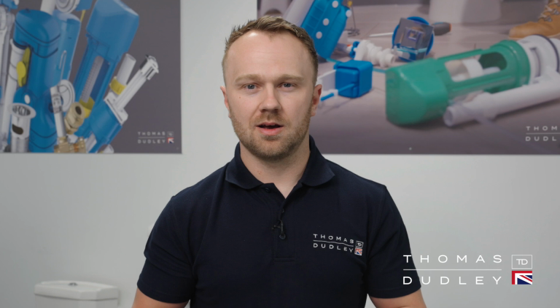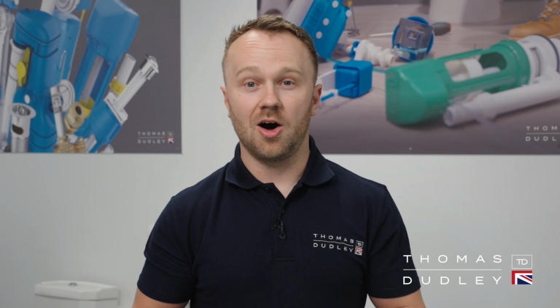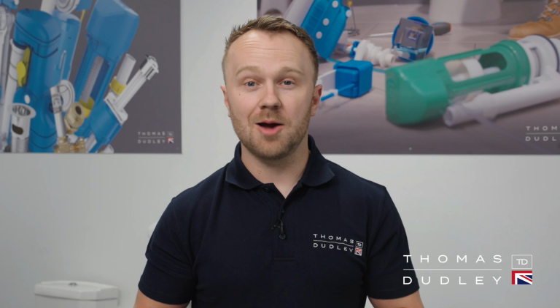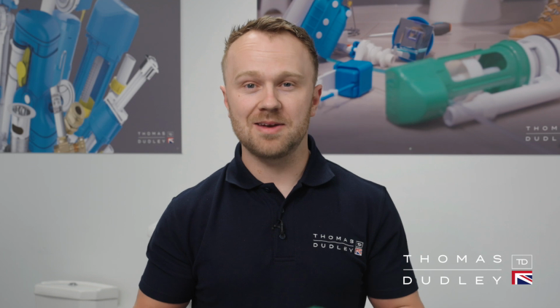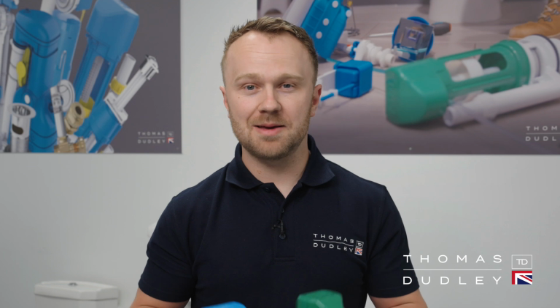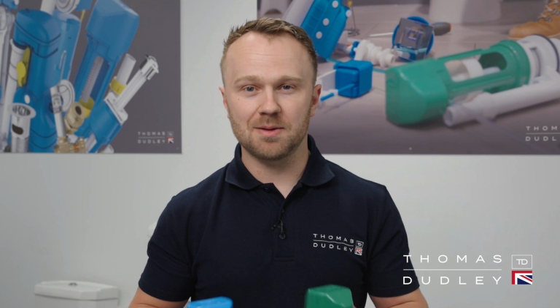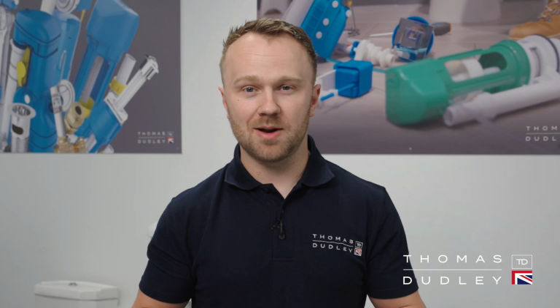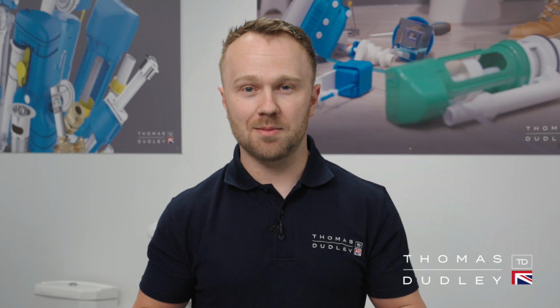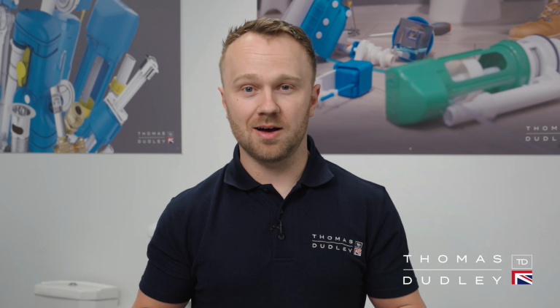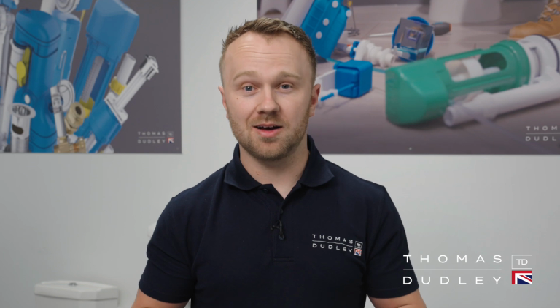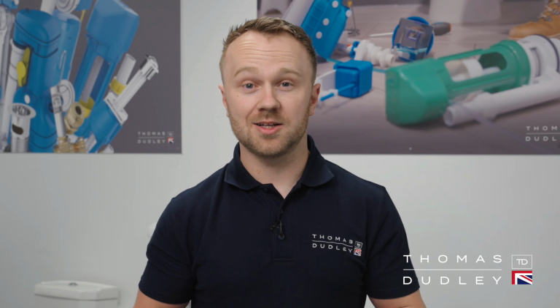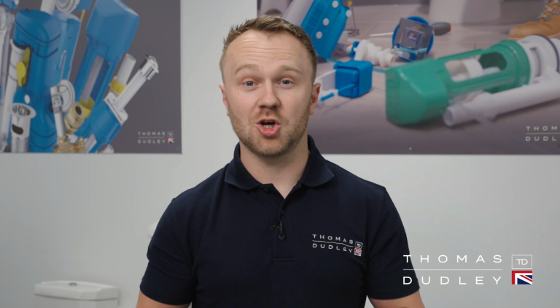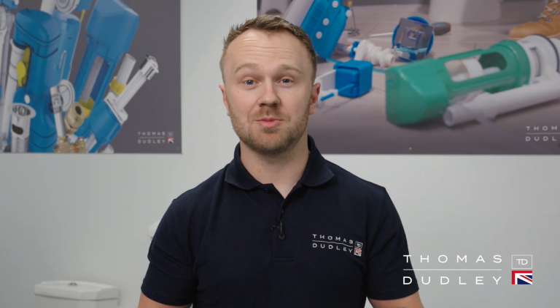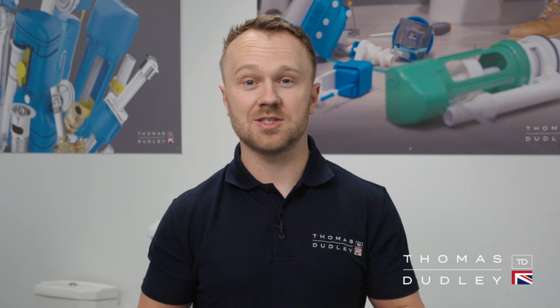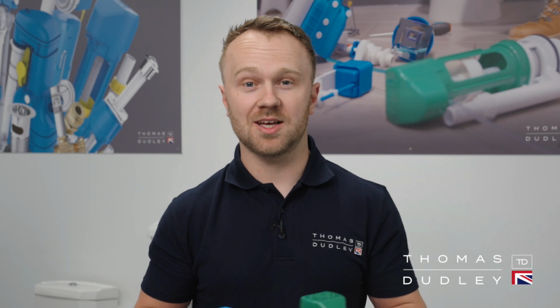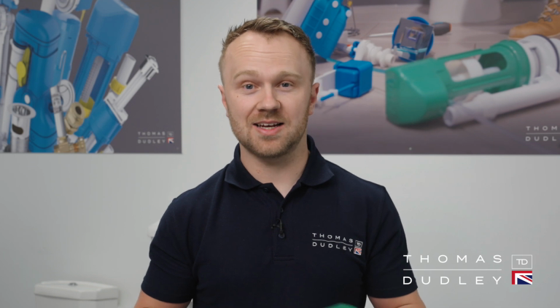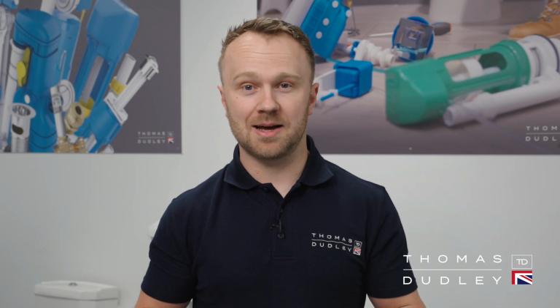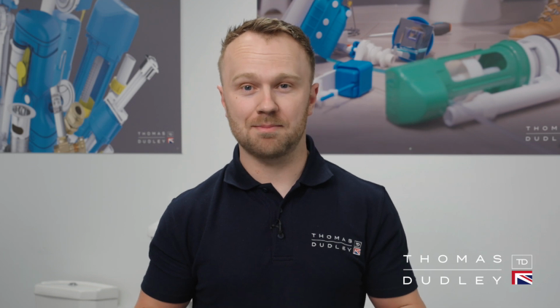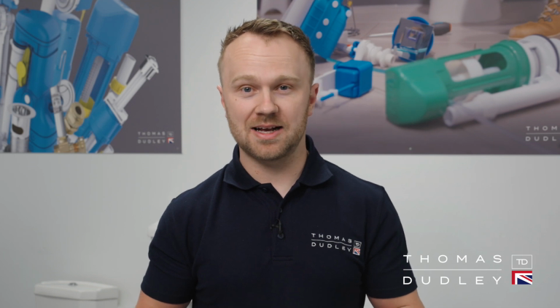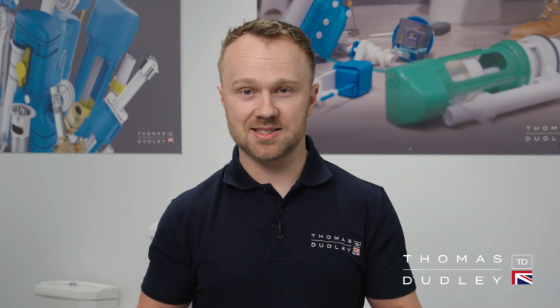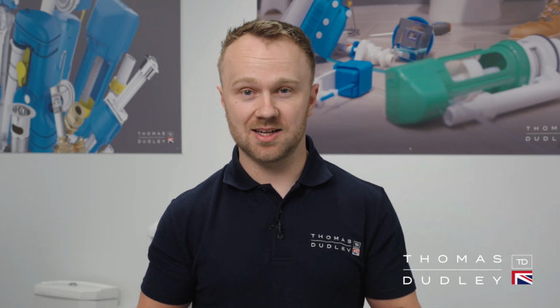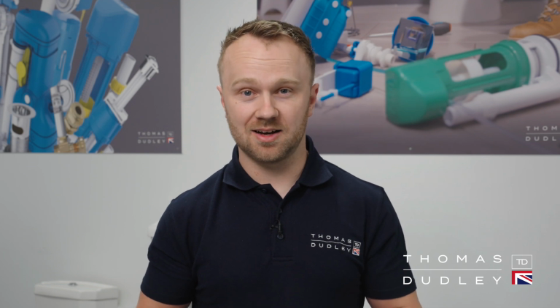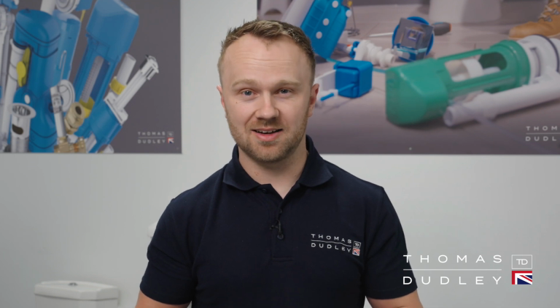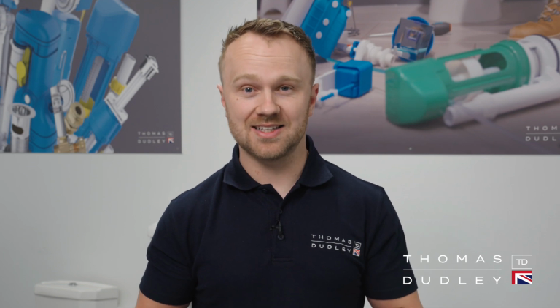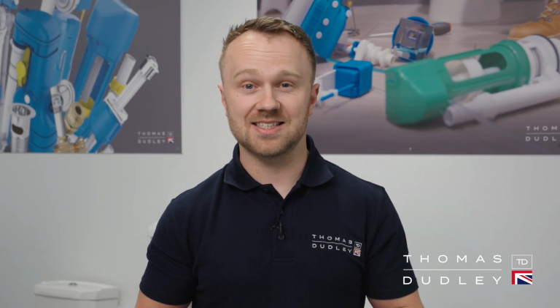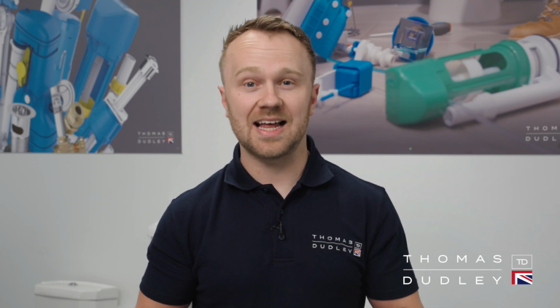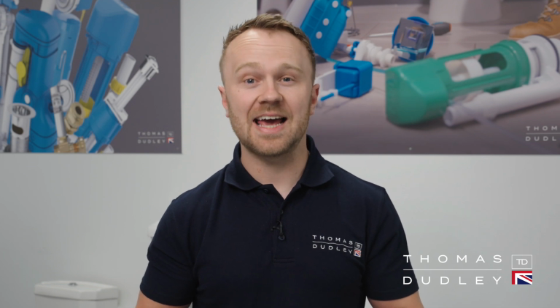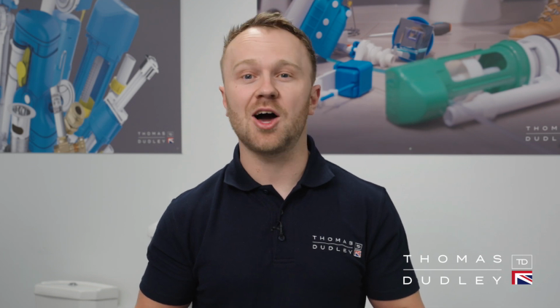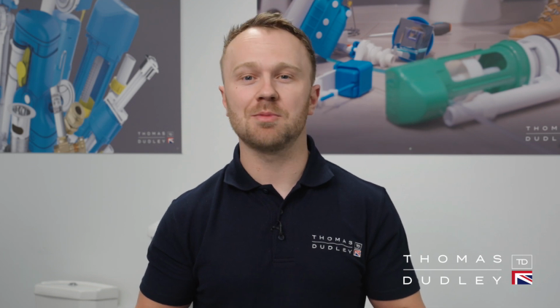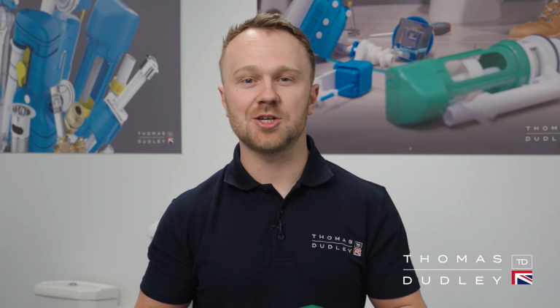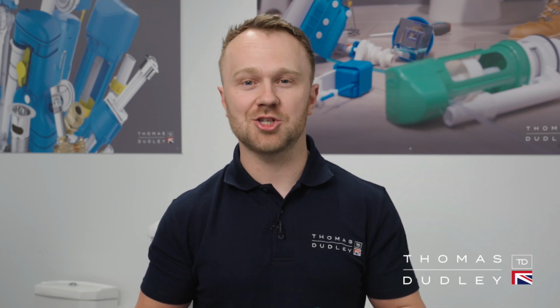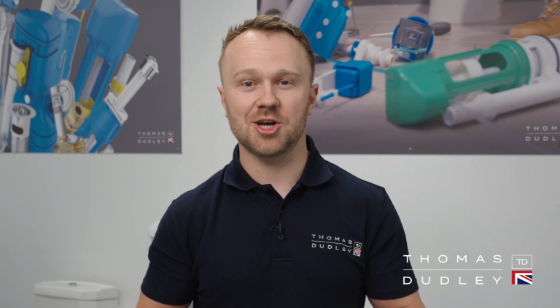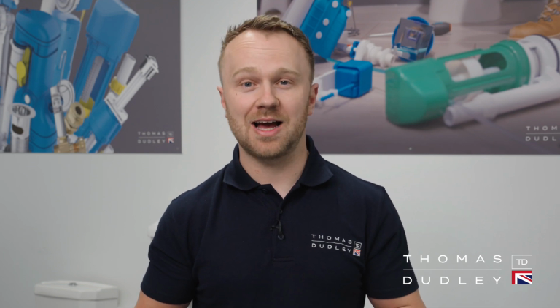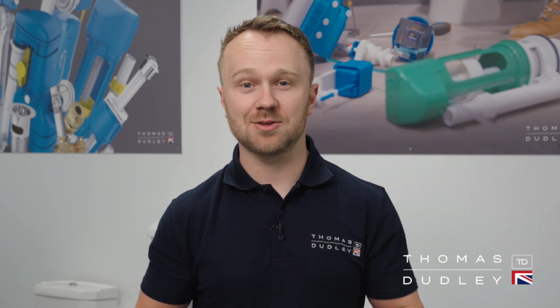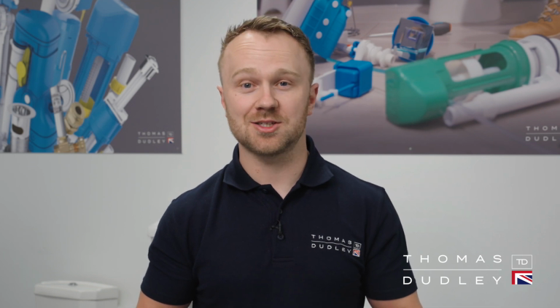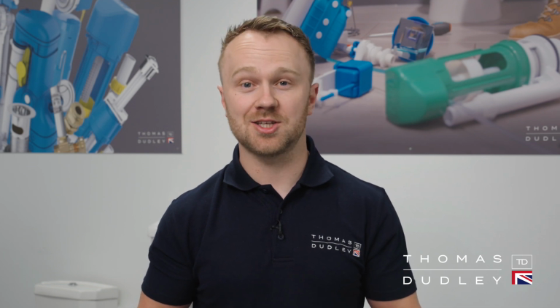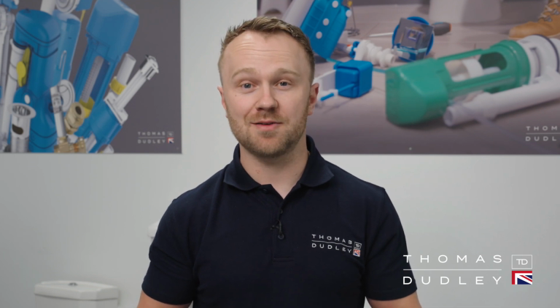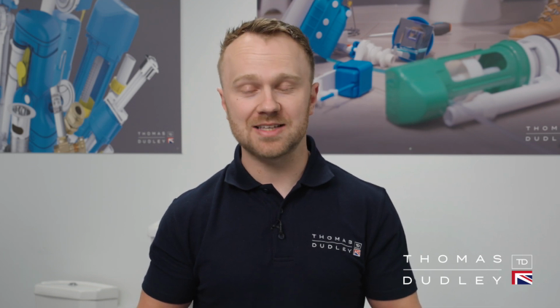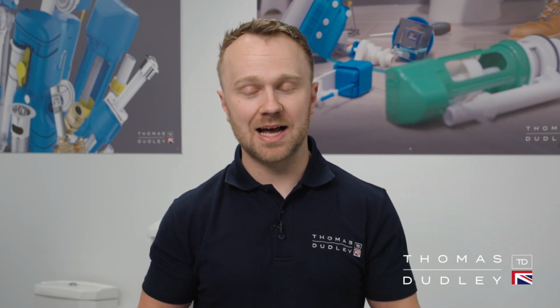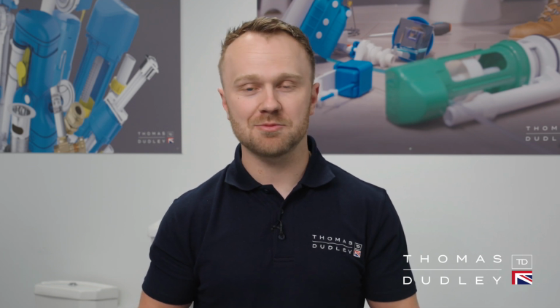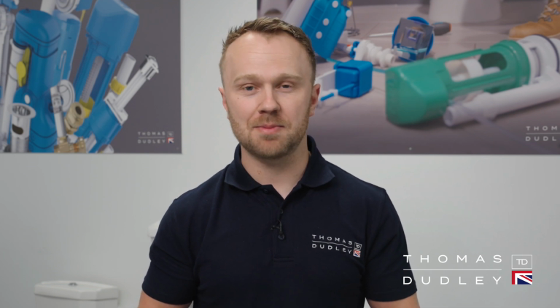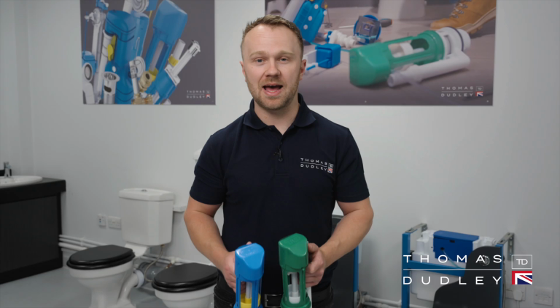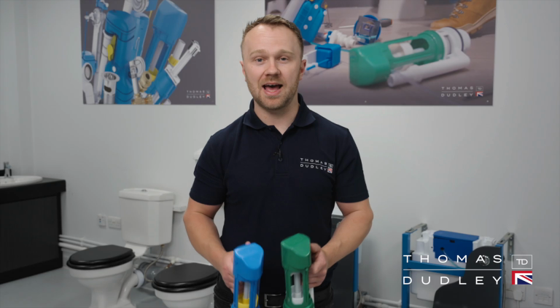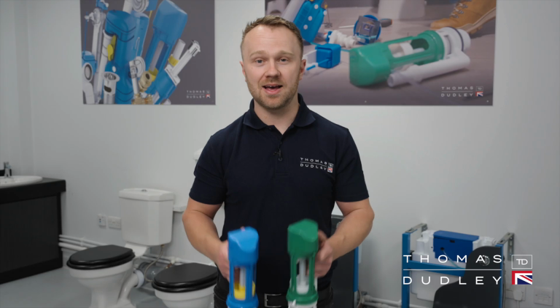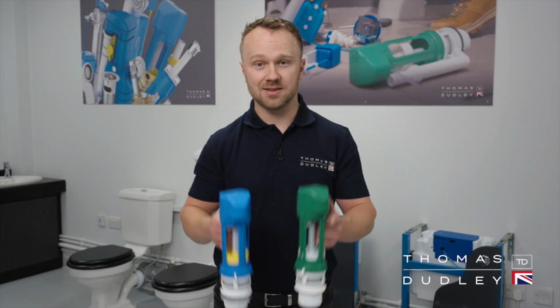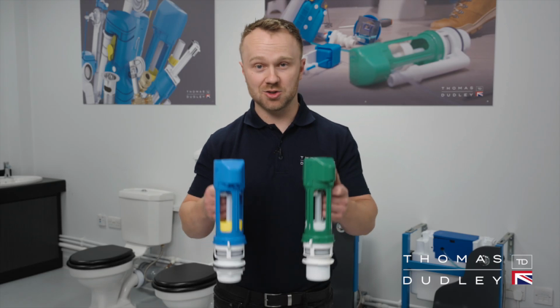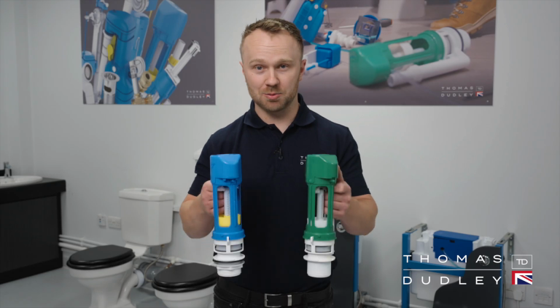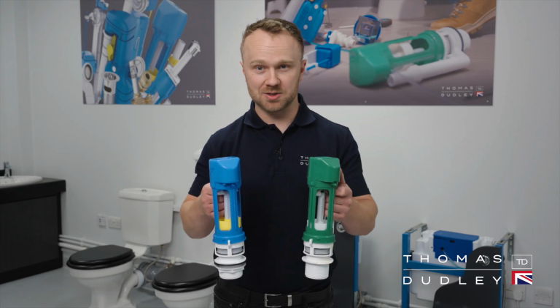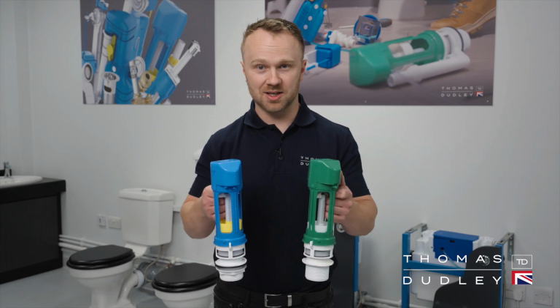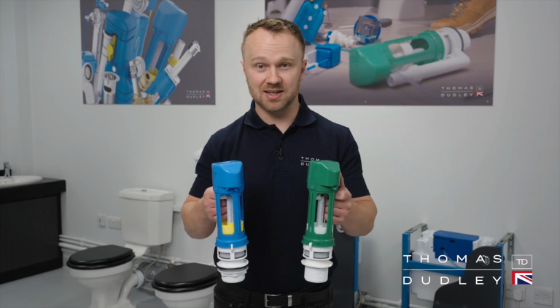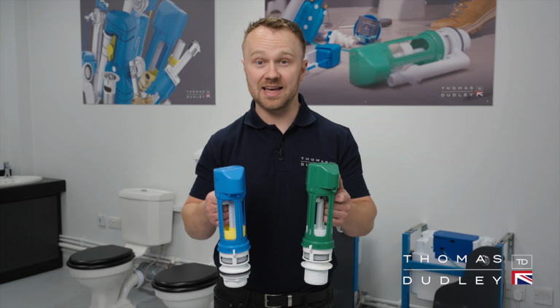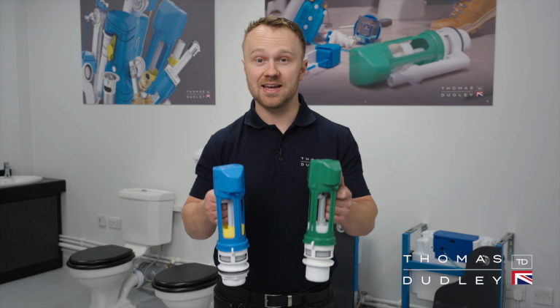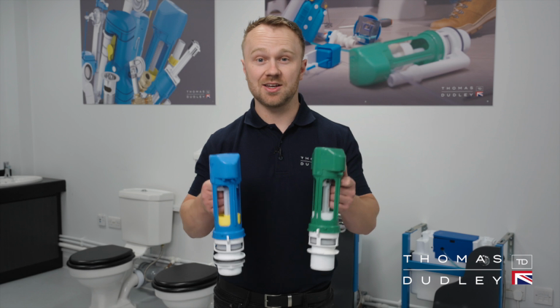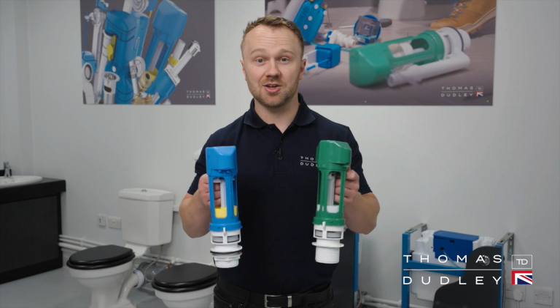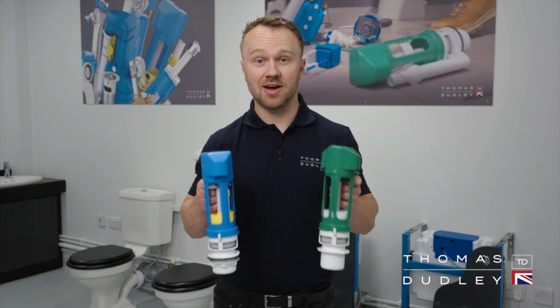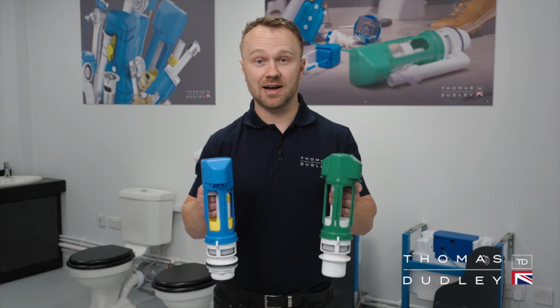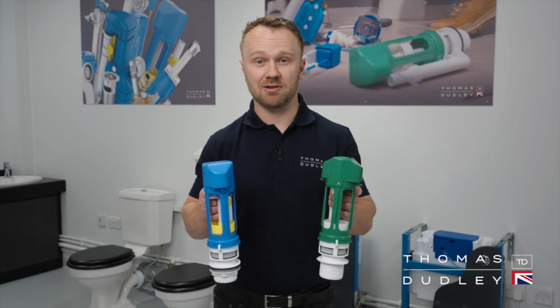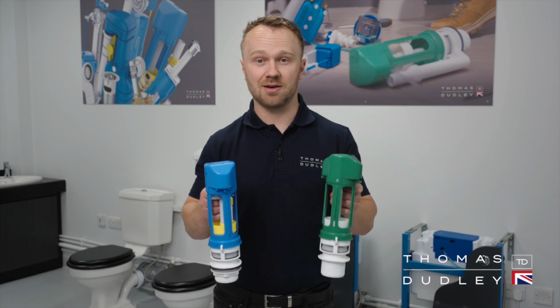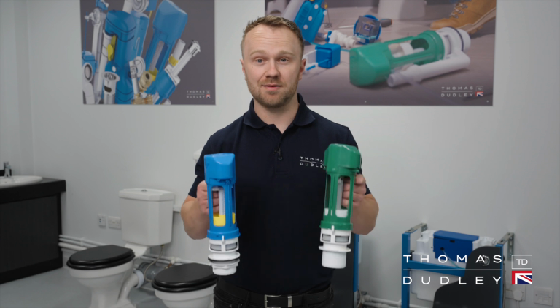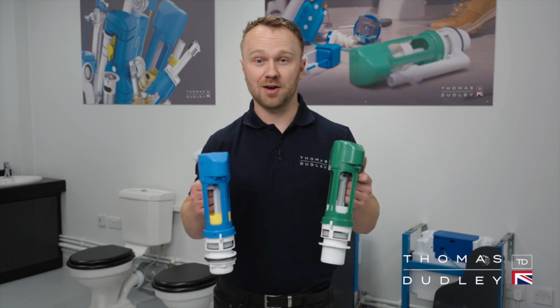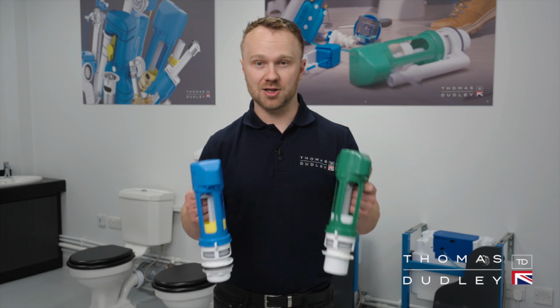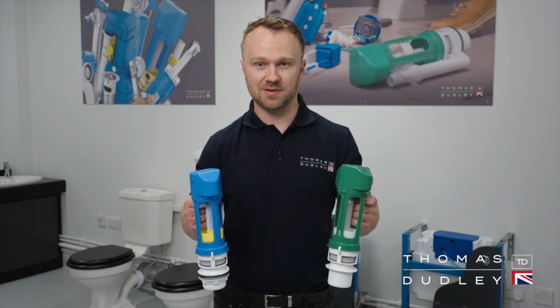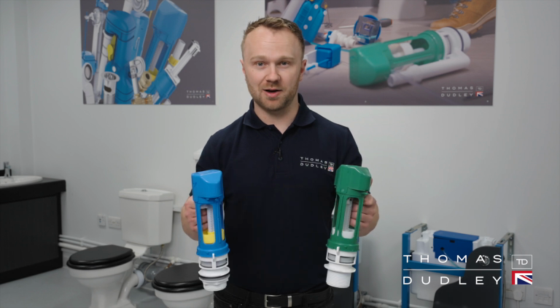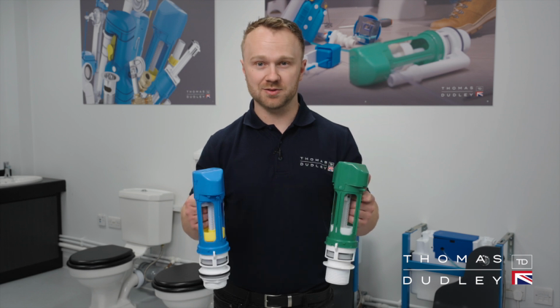I'm Liam the Plumber, a Thomas Dudley Ambassador, and today I'm going to show you how to service and repair the Thomas Dudley Niagara flush valves.